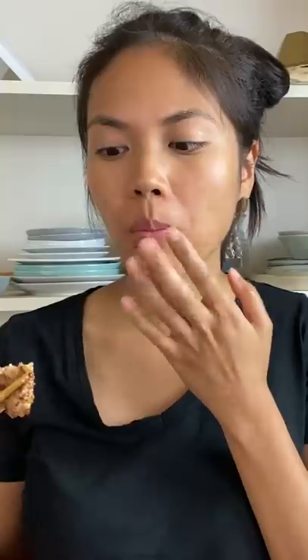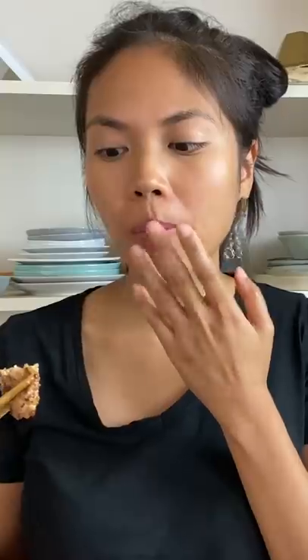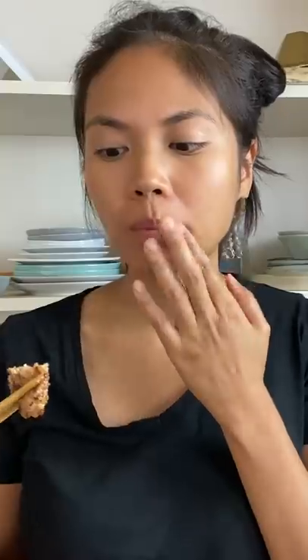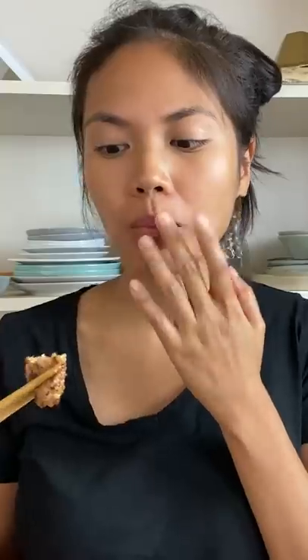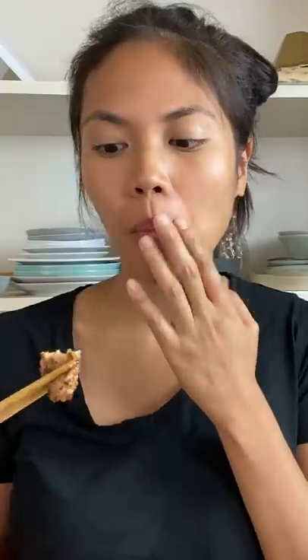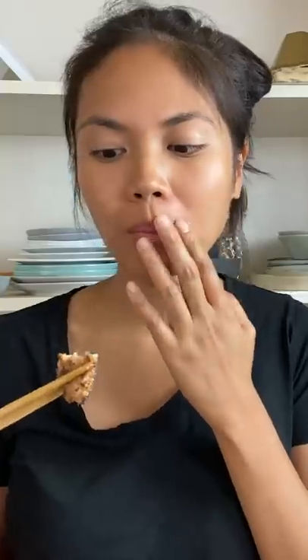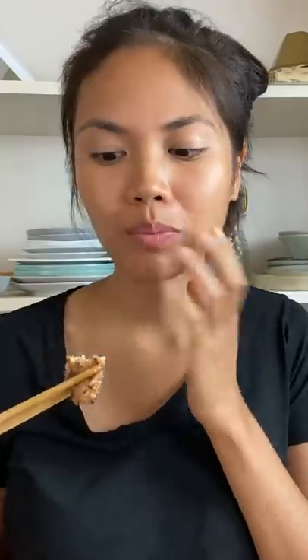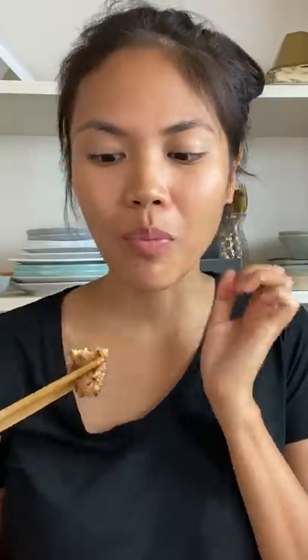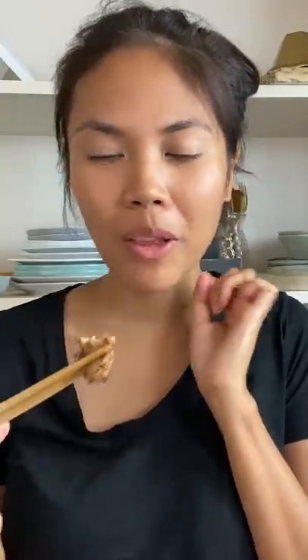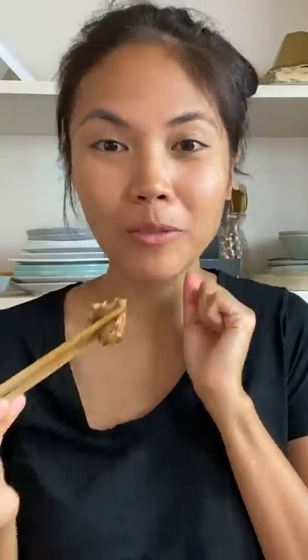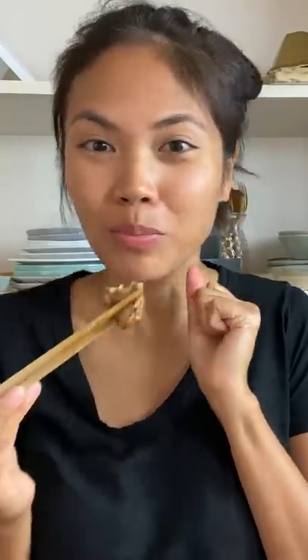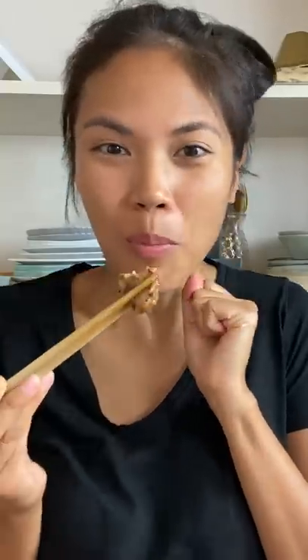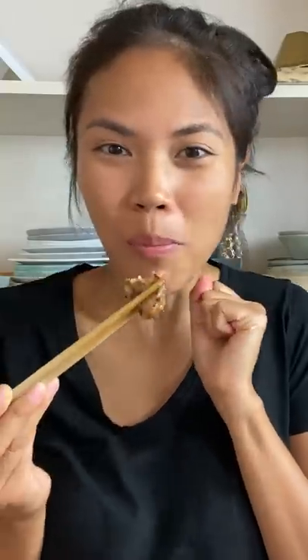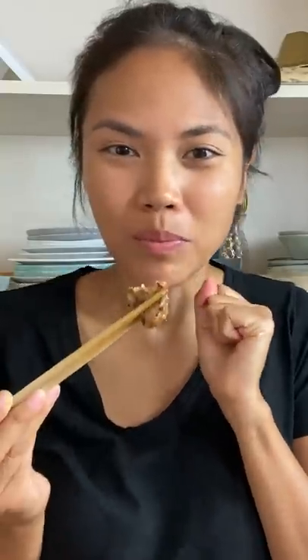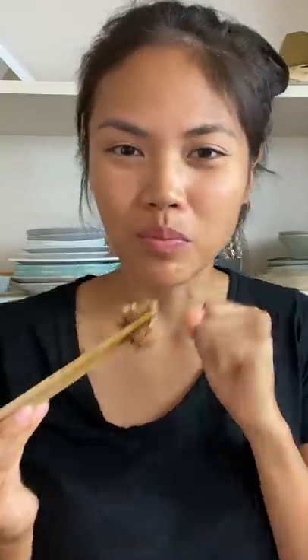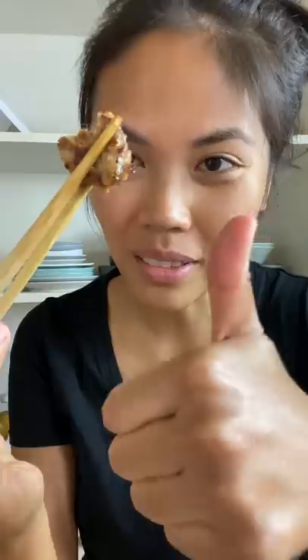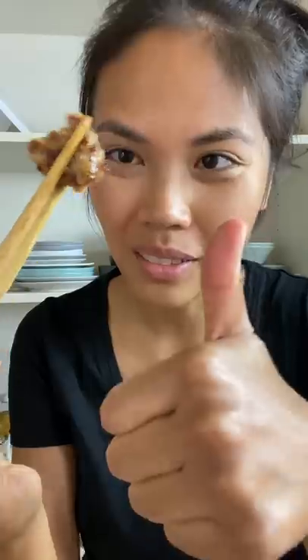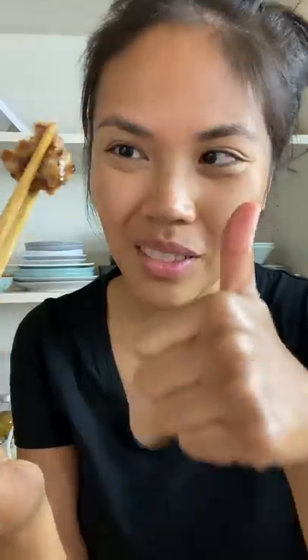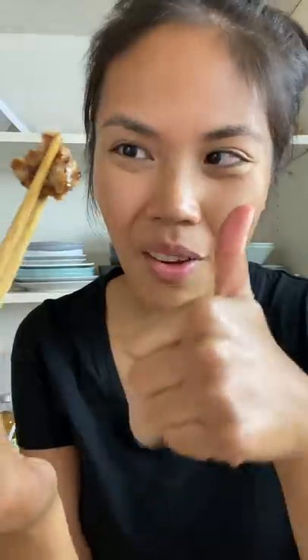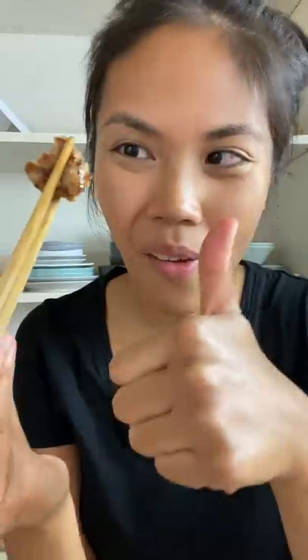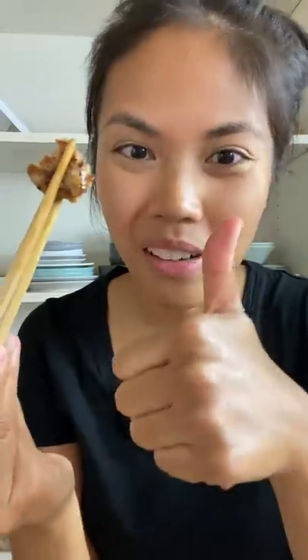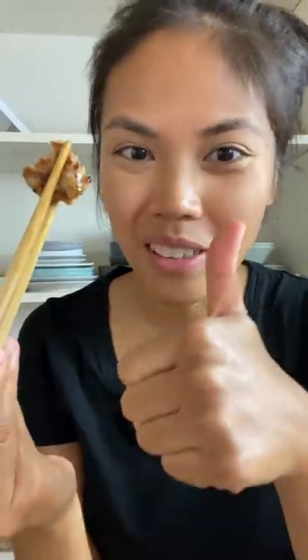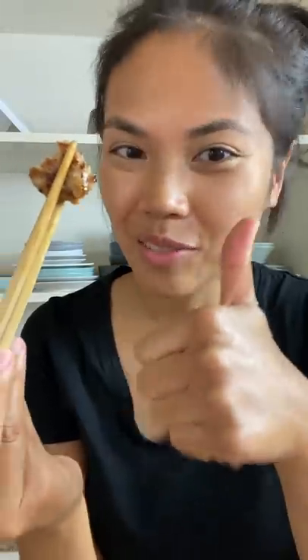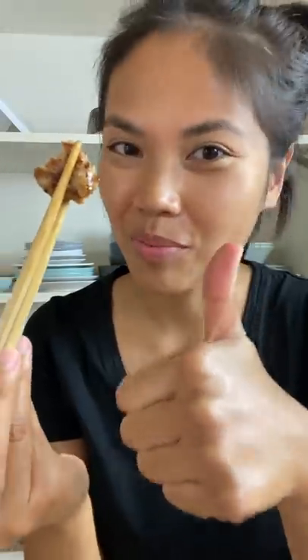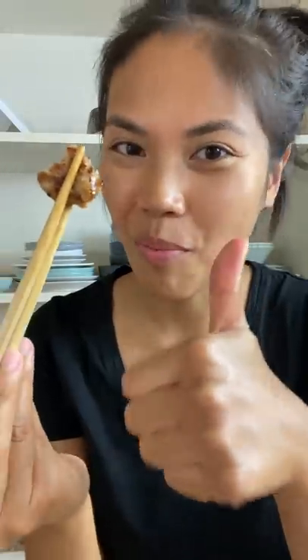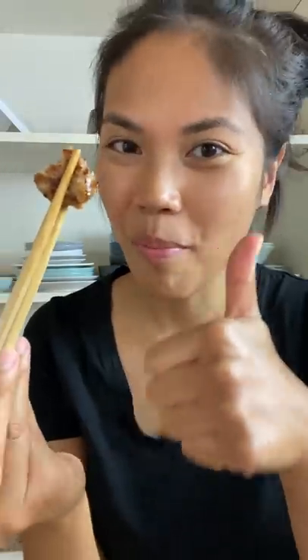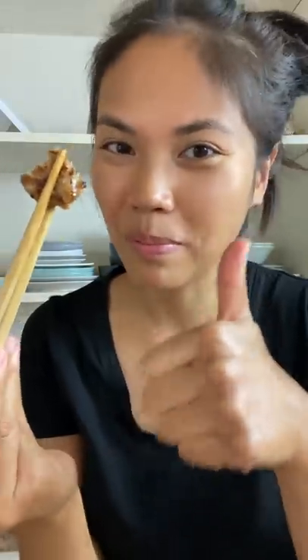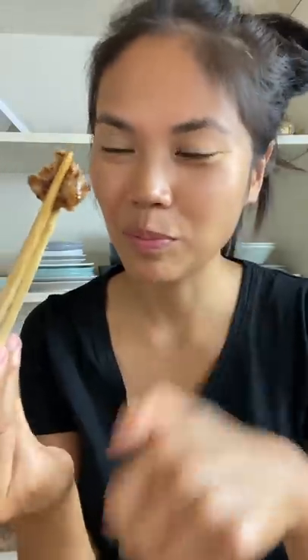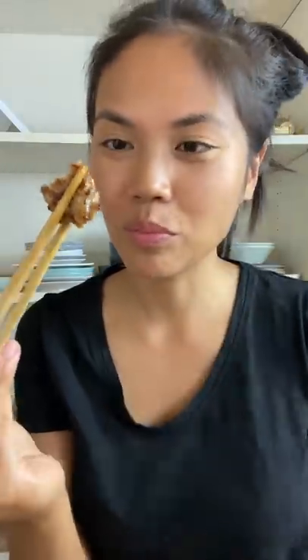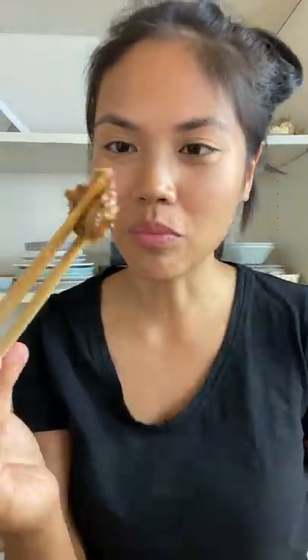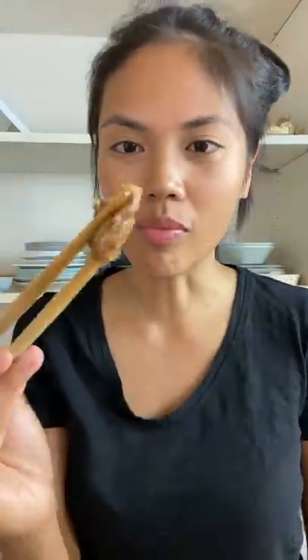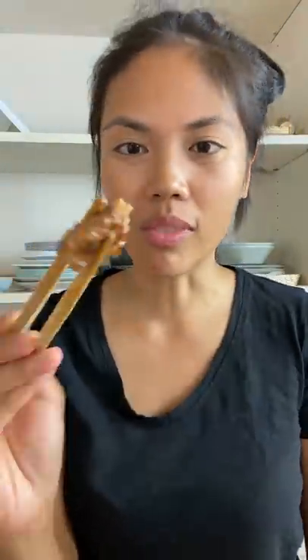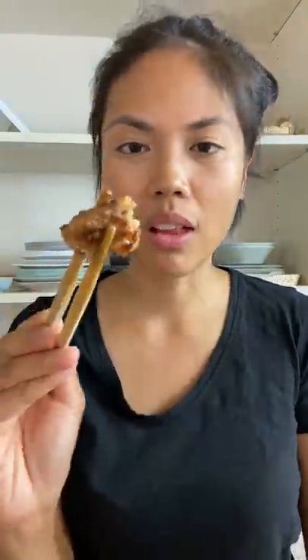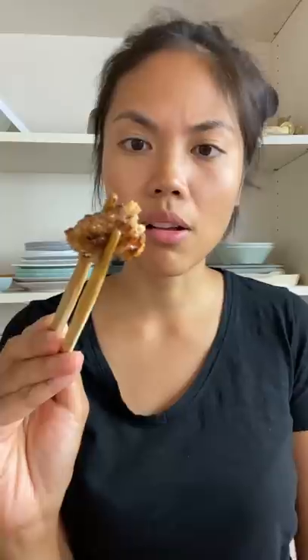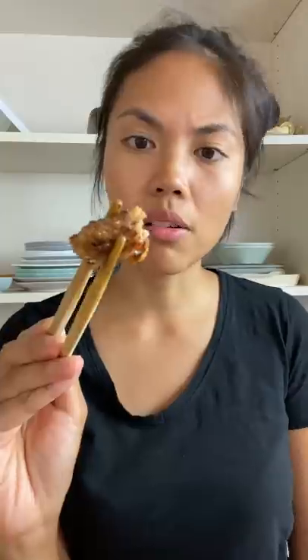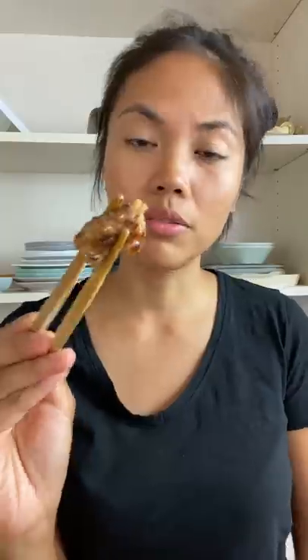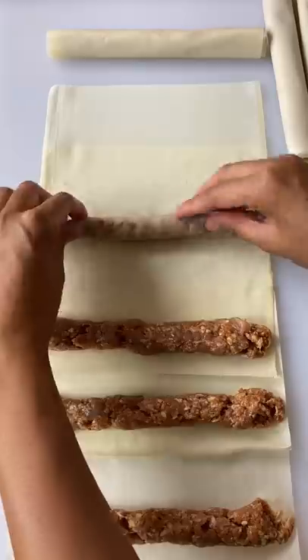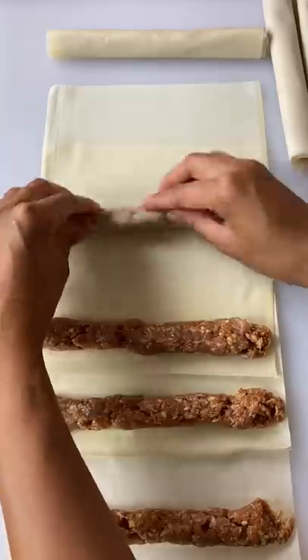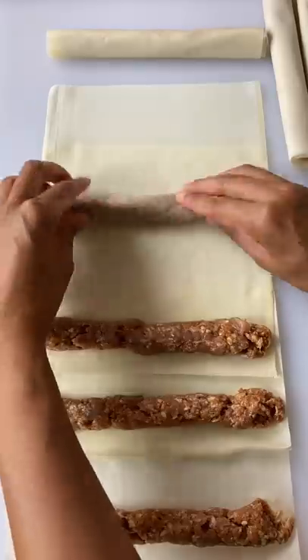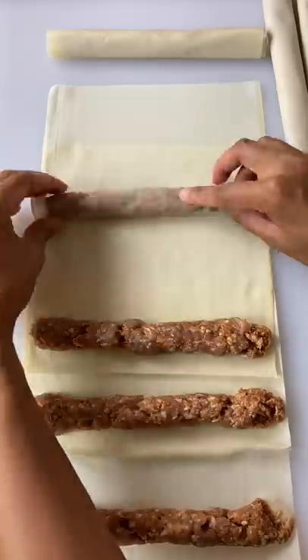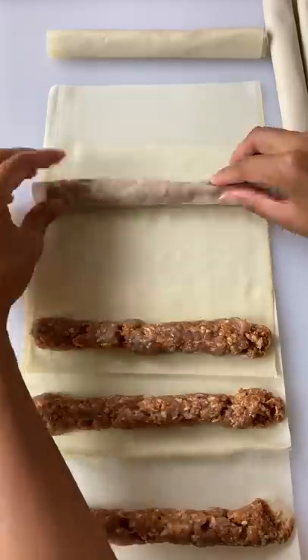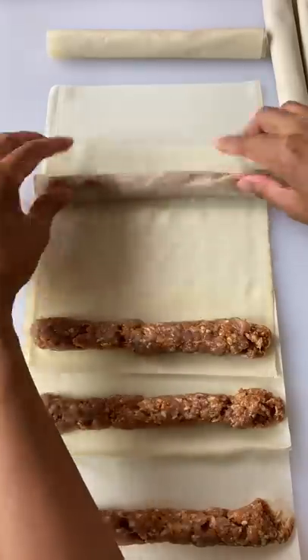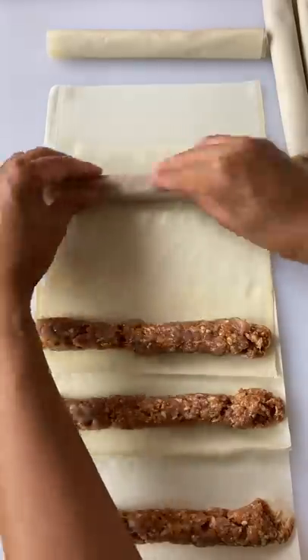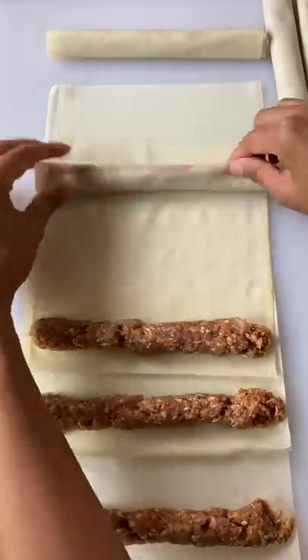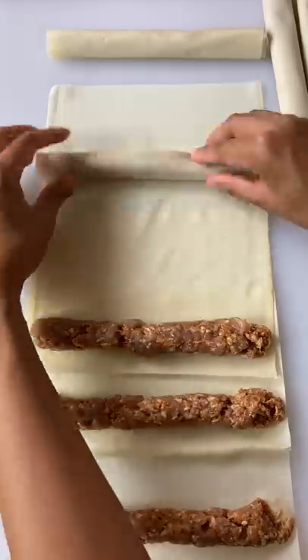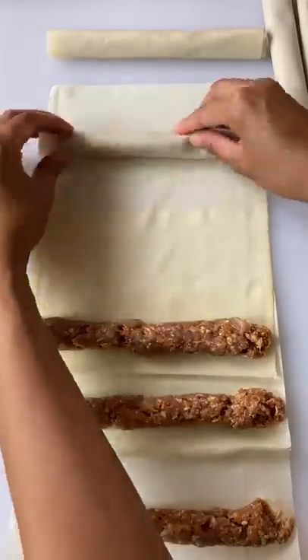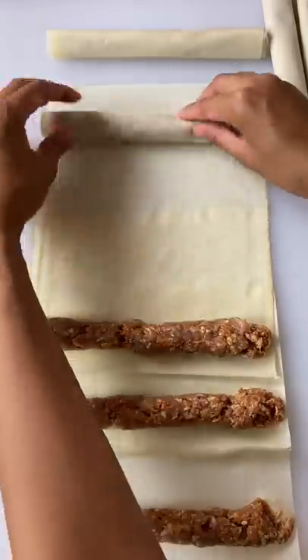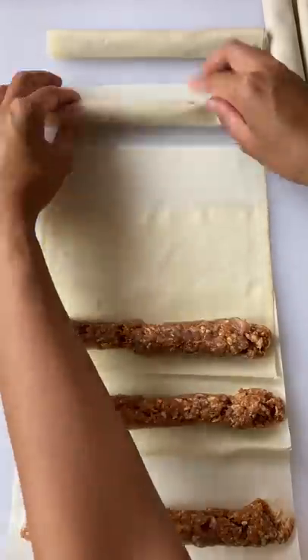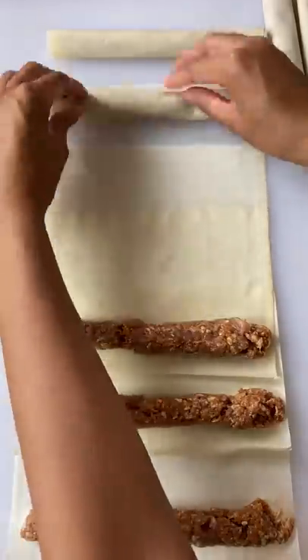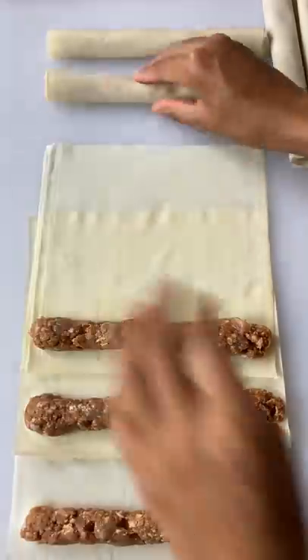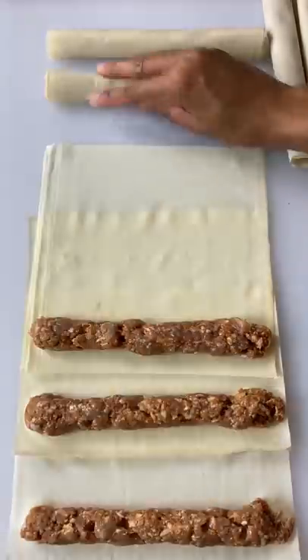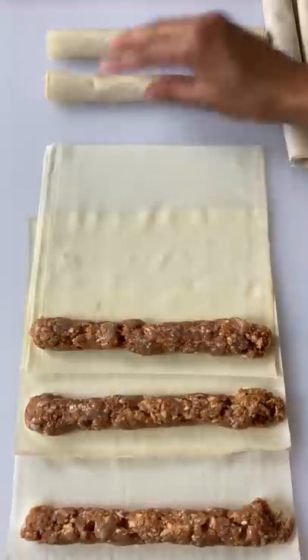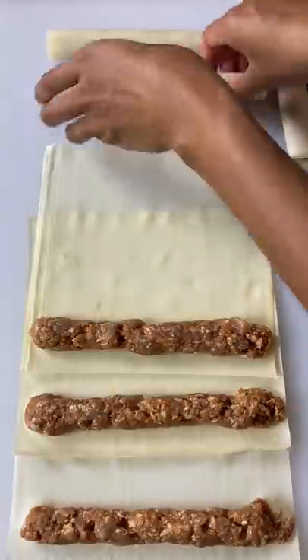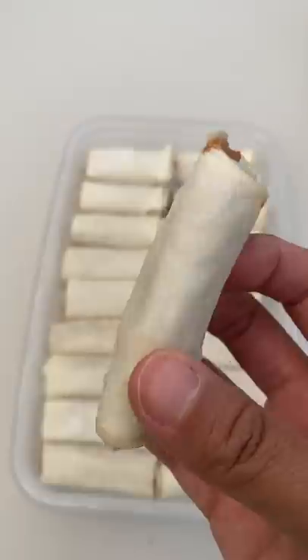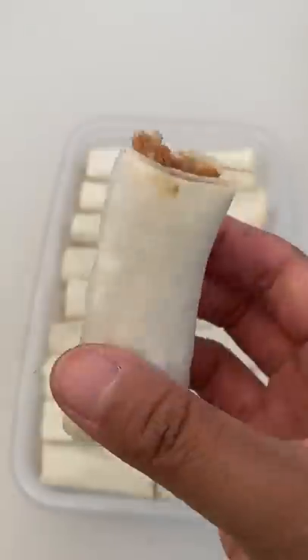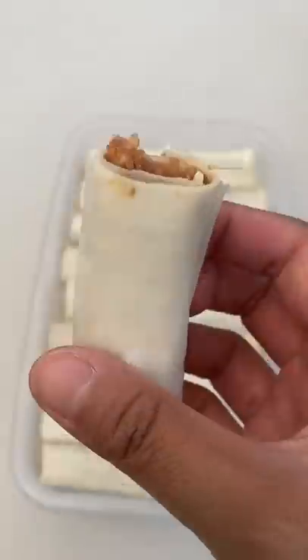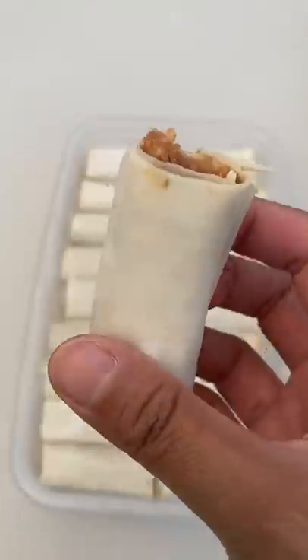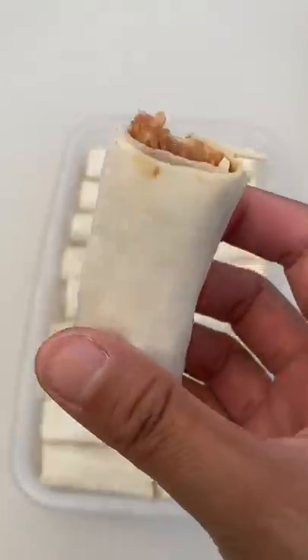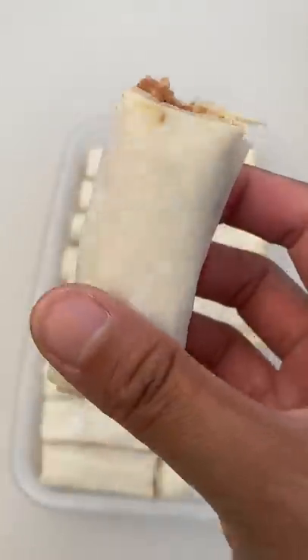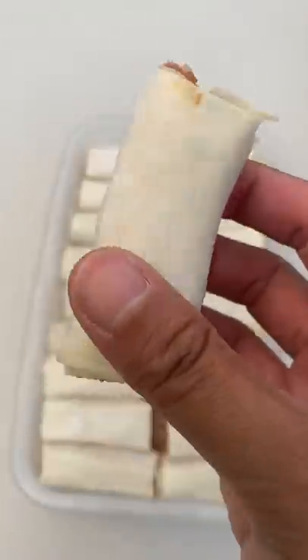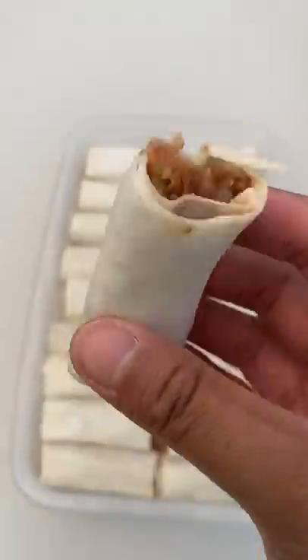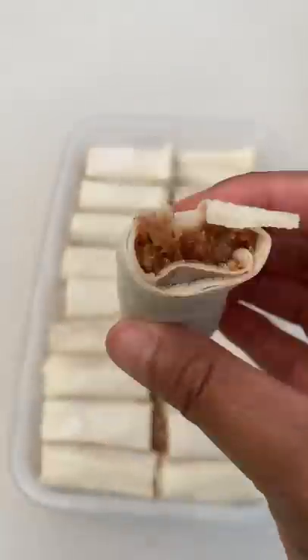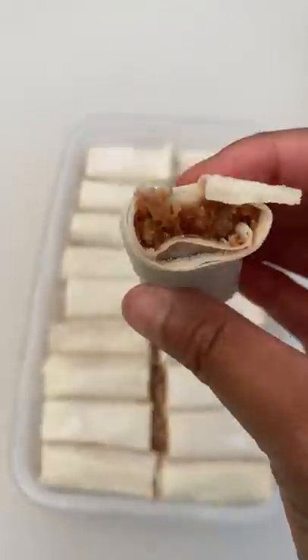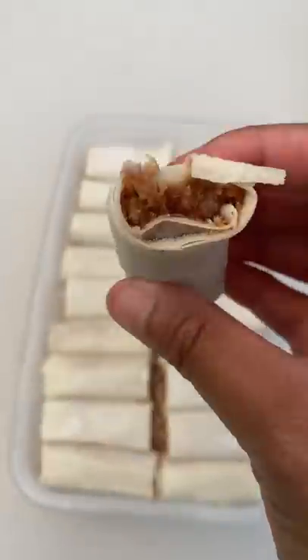And luckily we've got a faster way to wrap lumpia which is shown in the previous video. Alrighty, I hope this little tip encourages you to make lumpia soon.